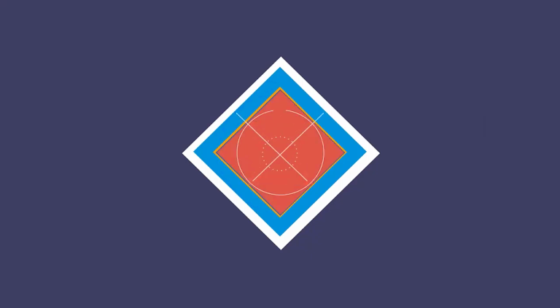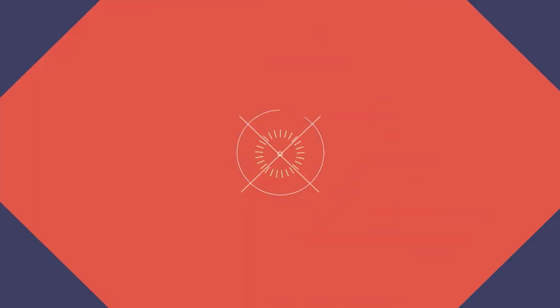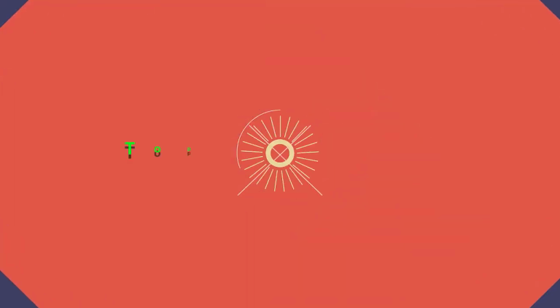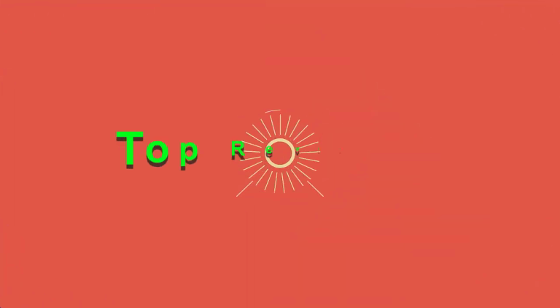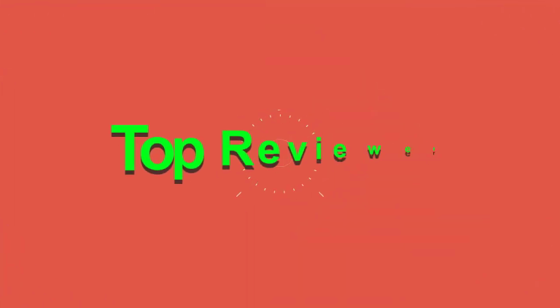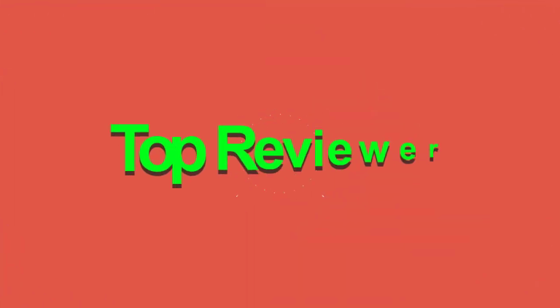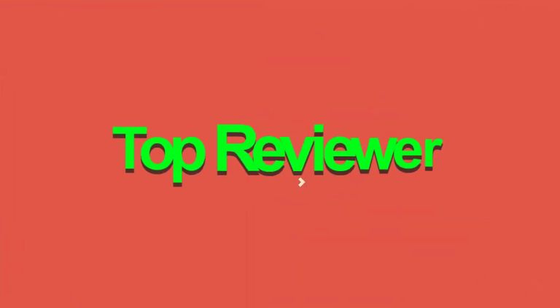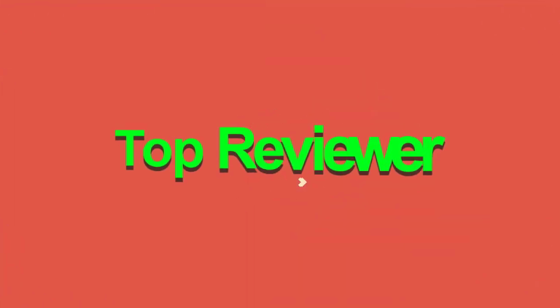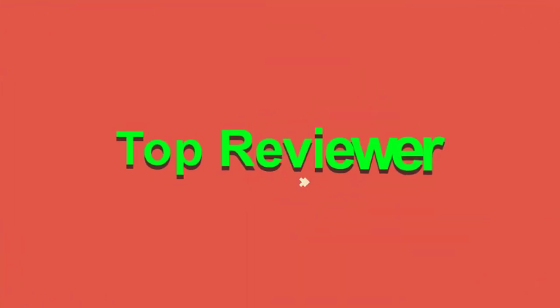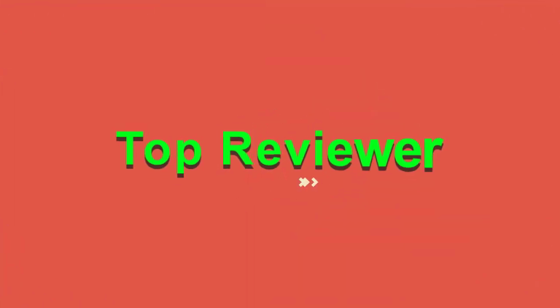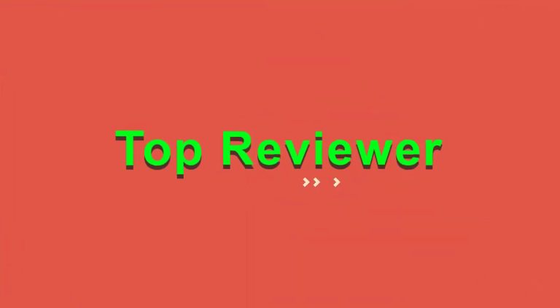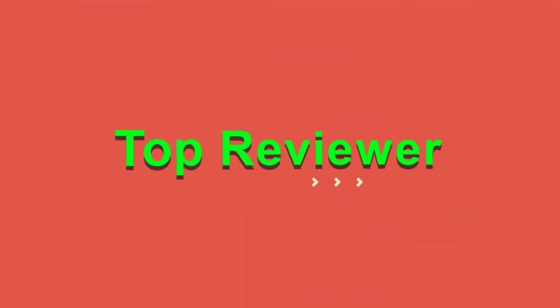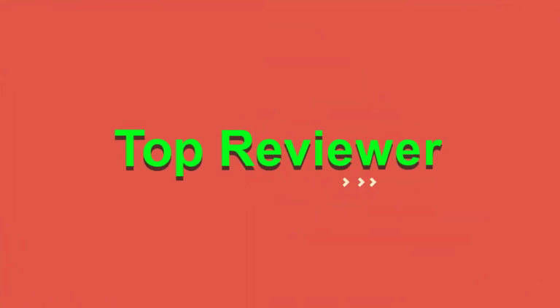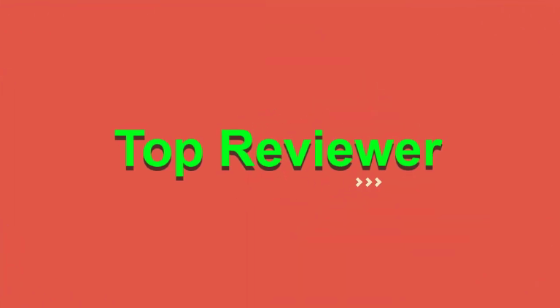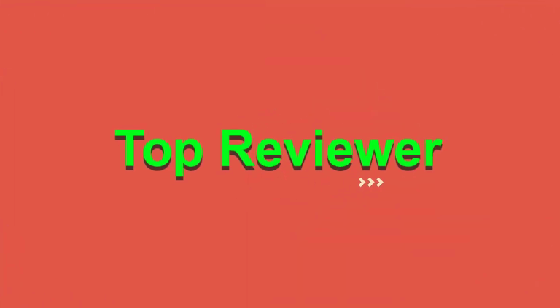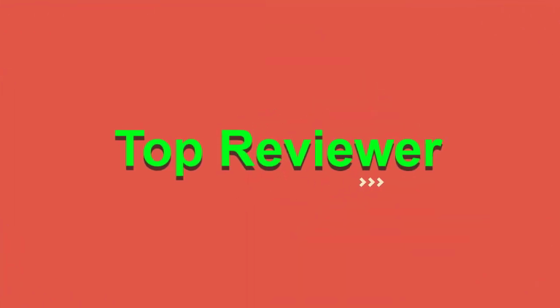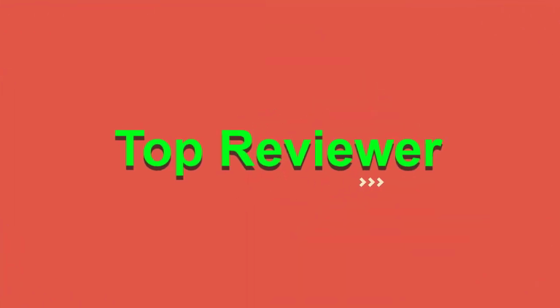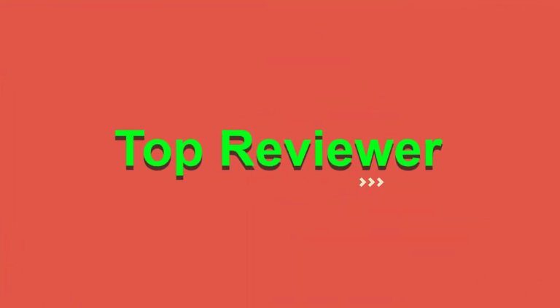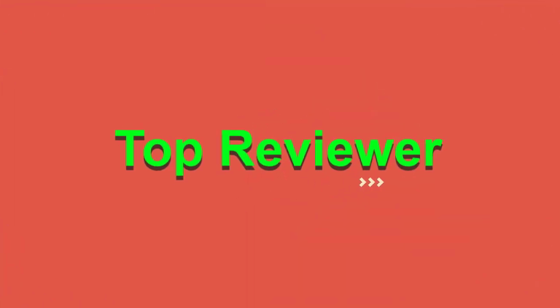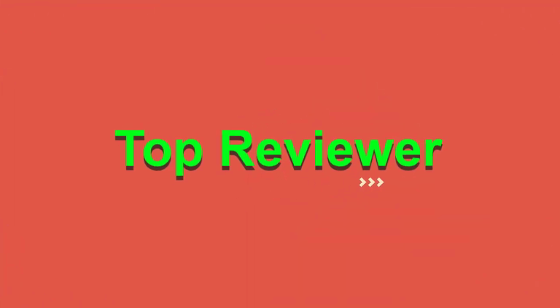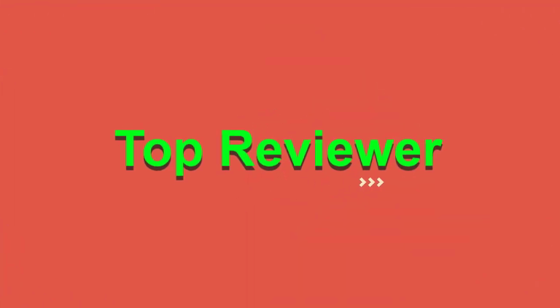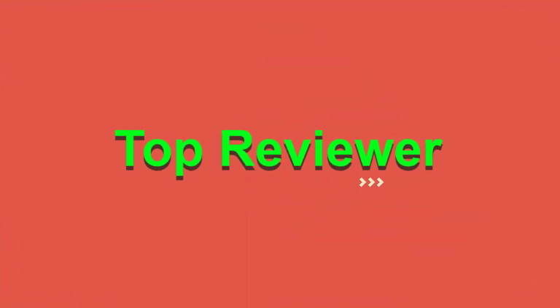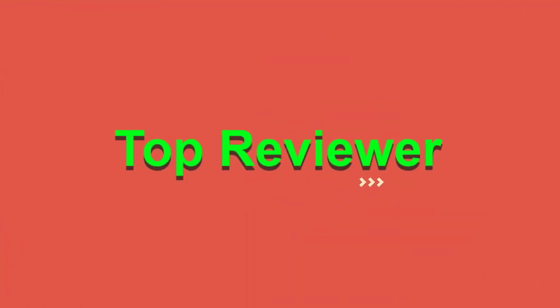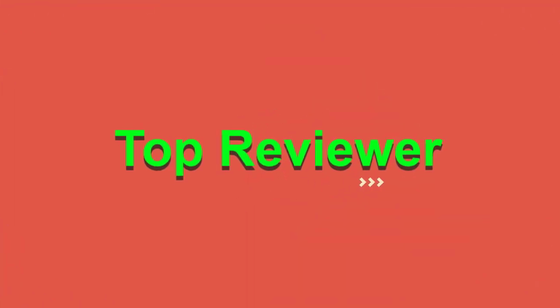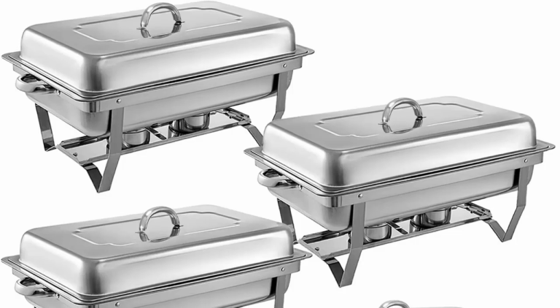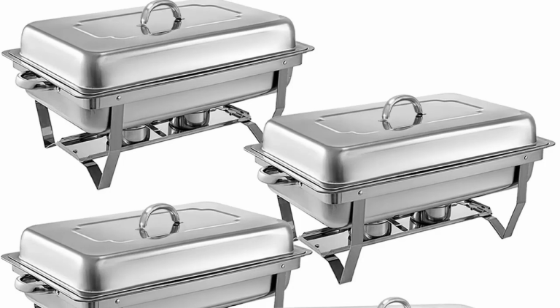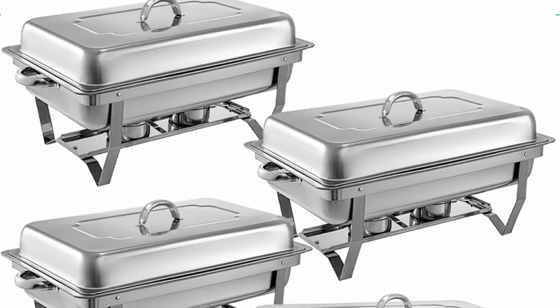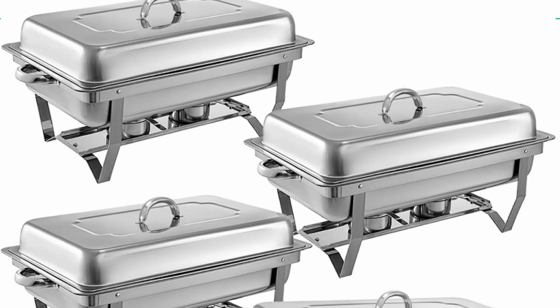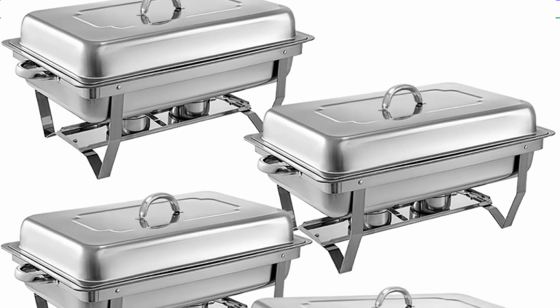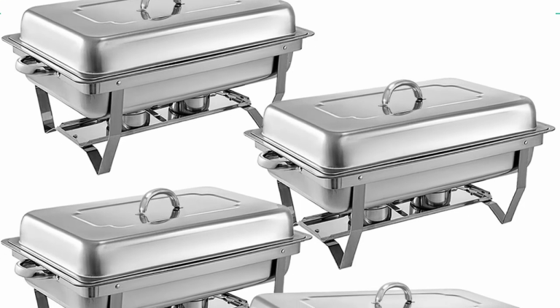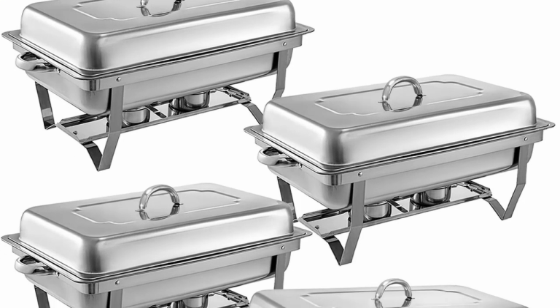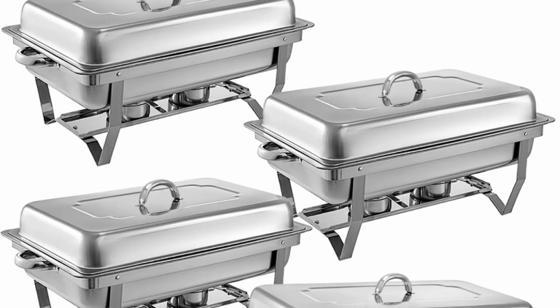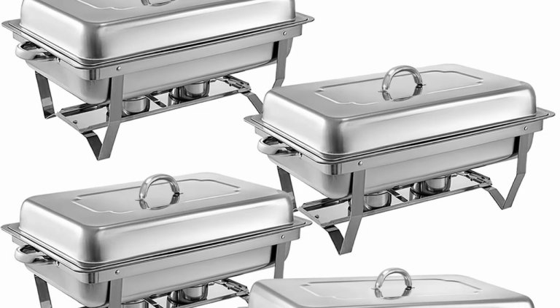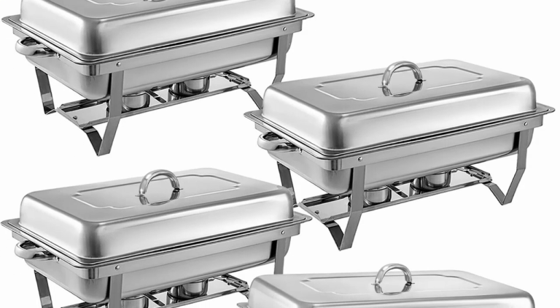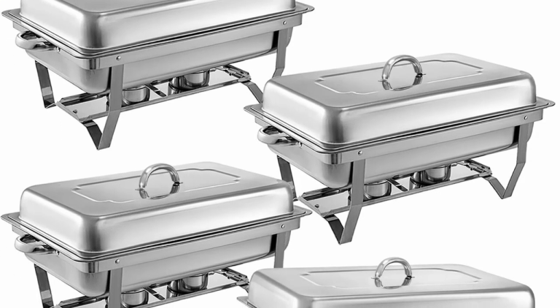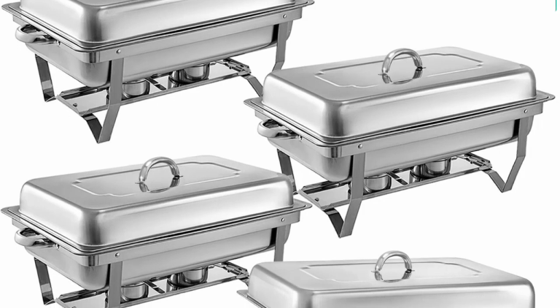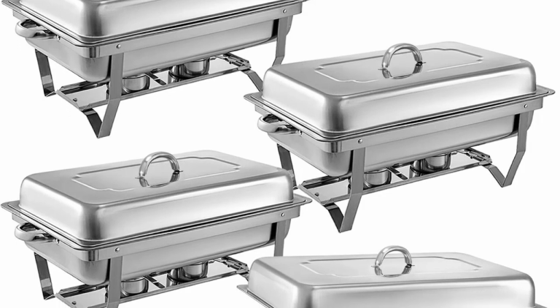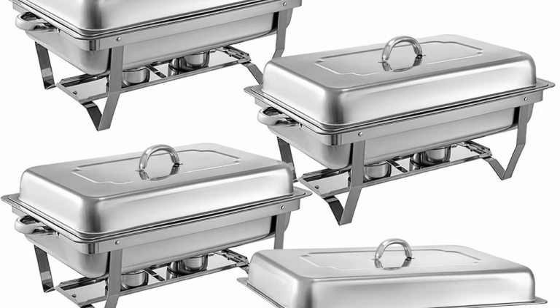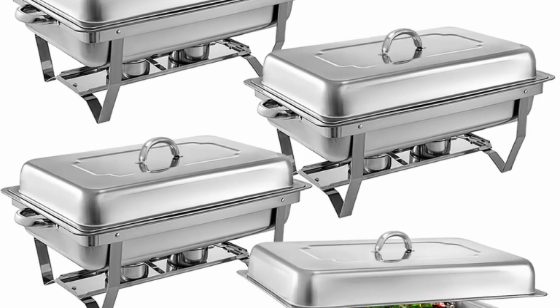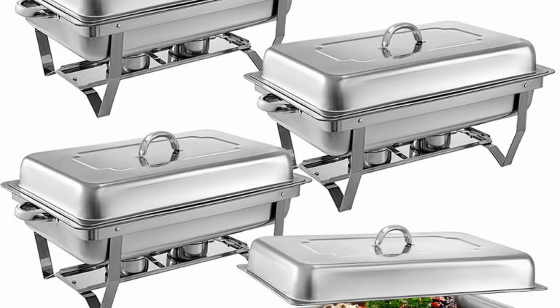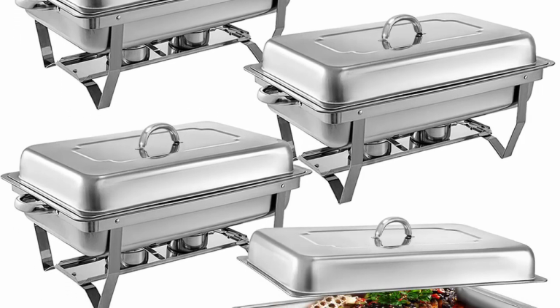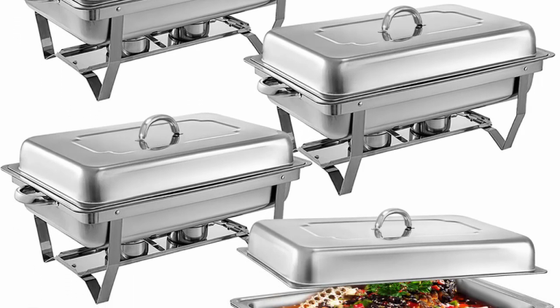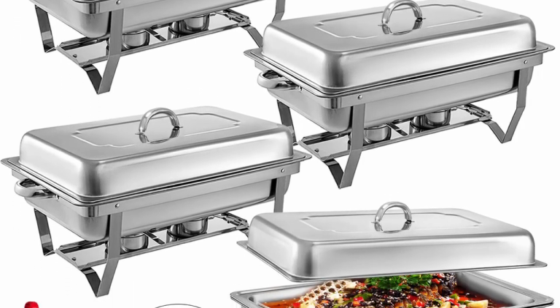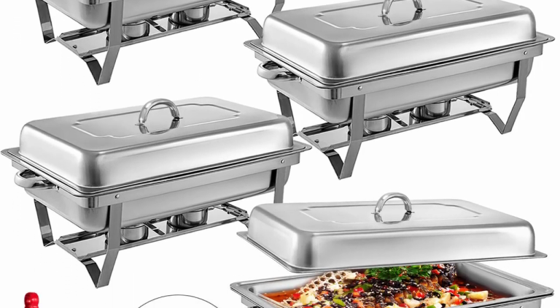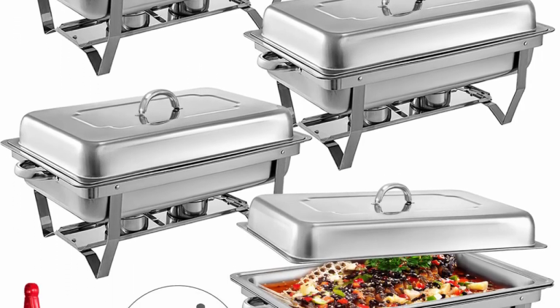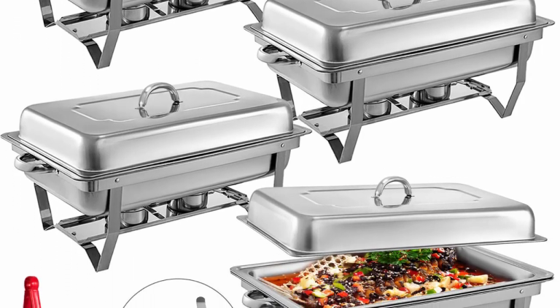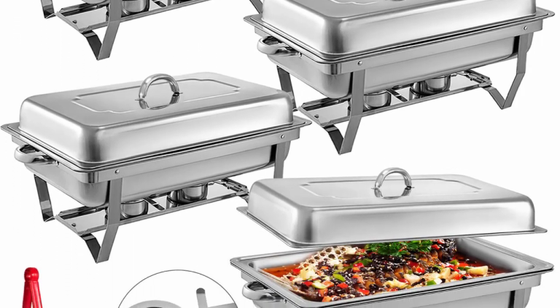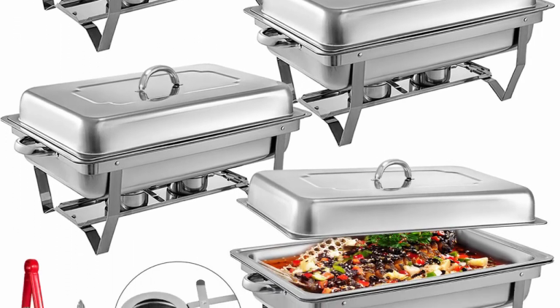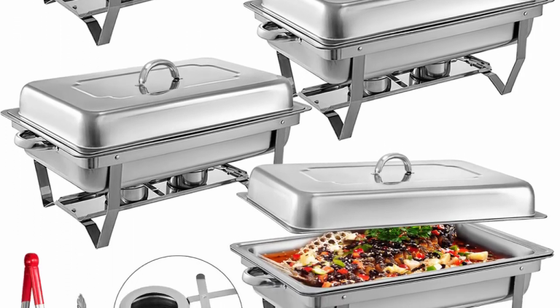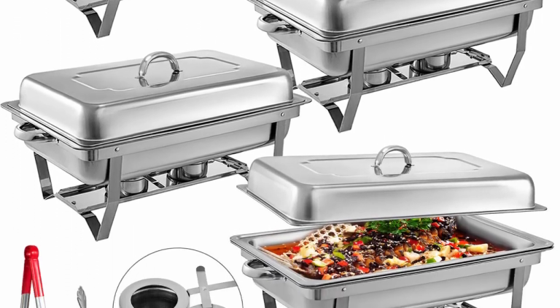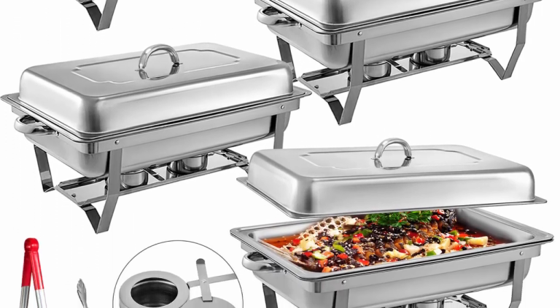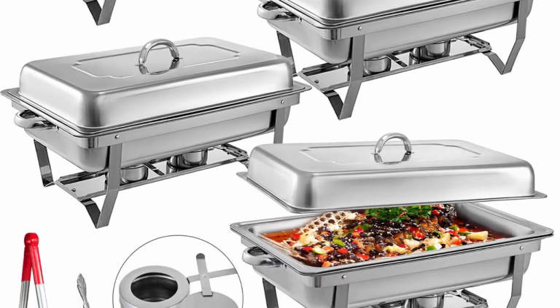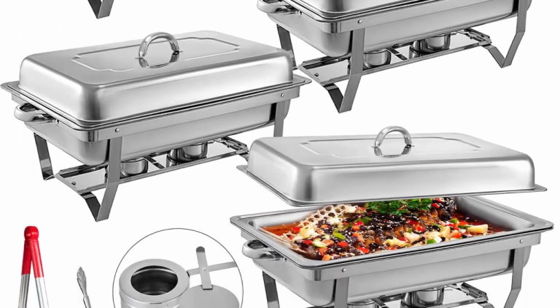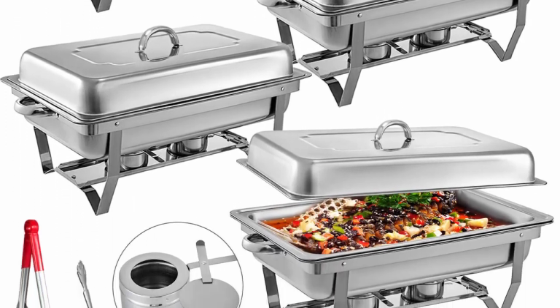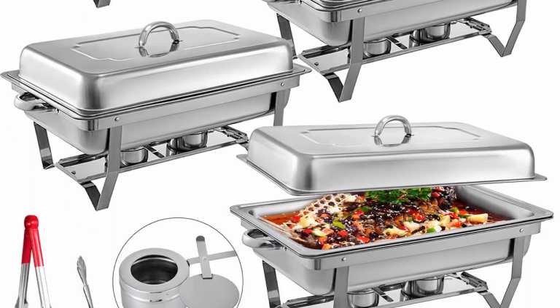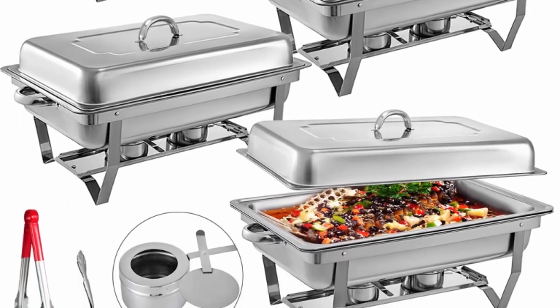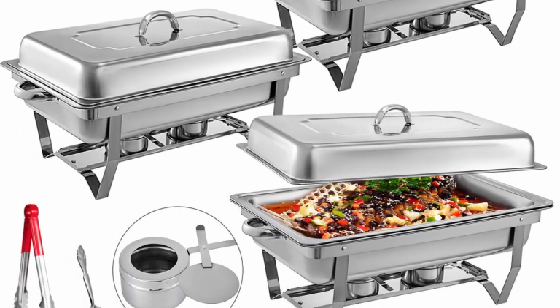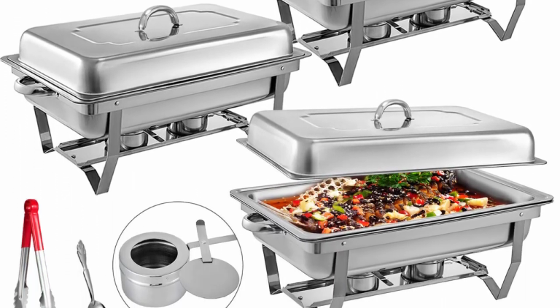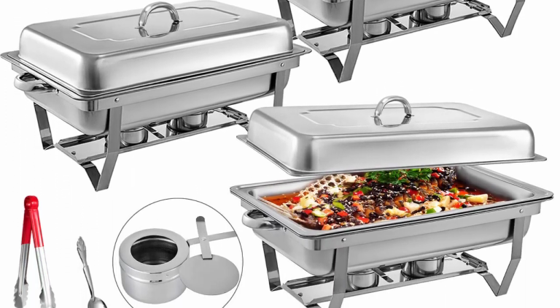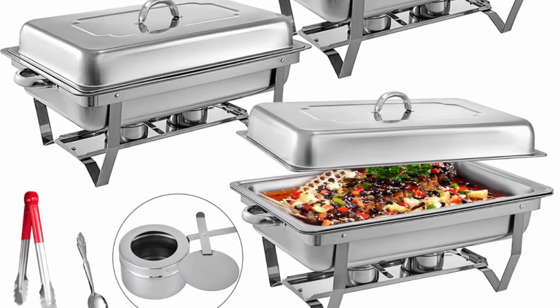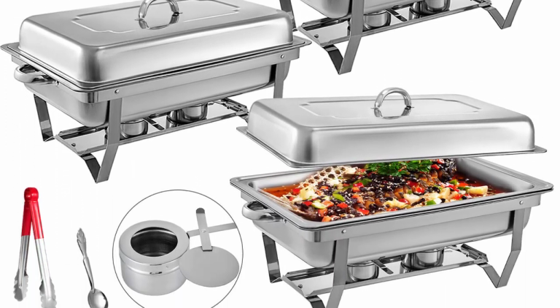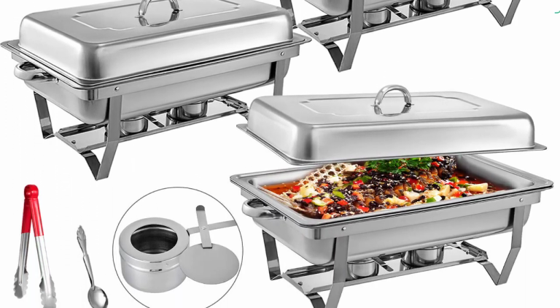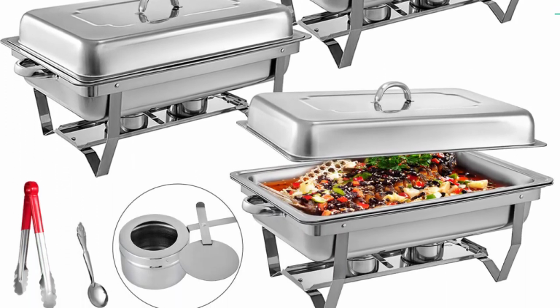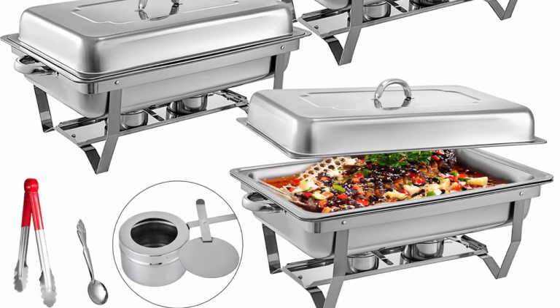Top Reviewer. In this video, I listed the Top 5 Best Buffet Stove Food Warmers in 2023.